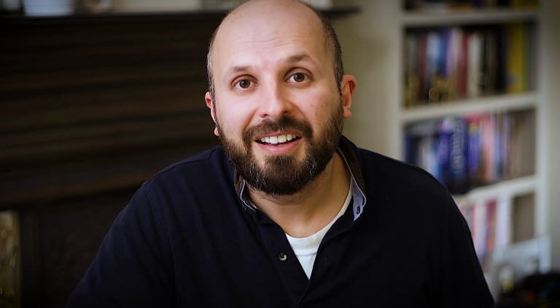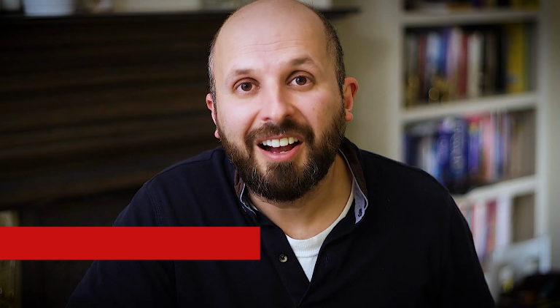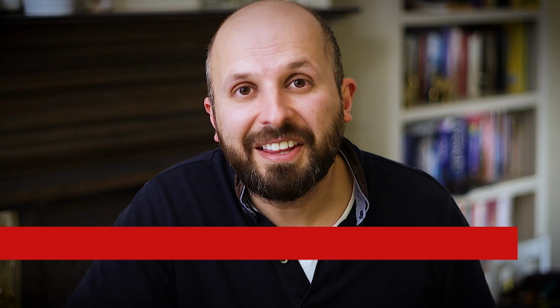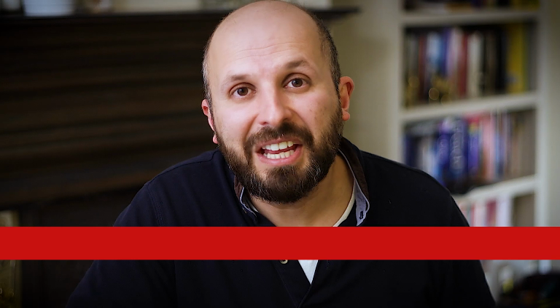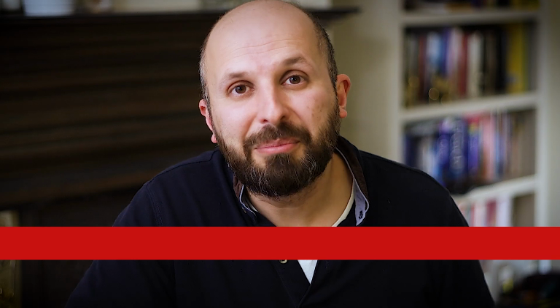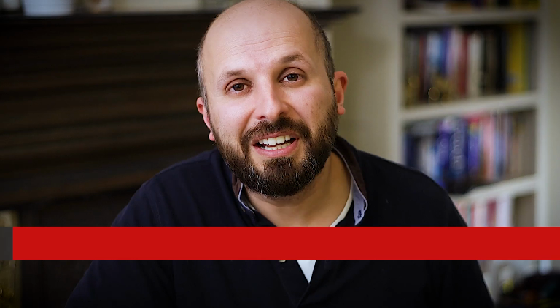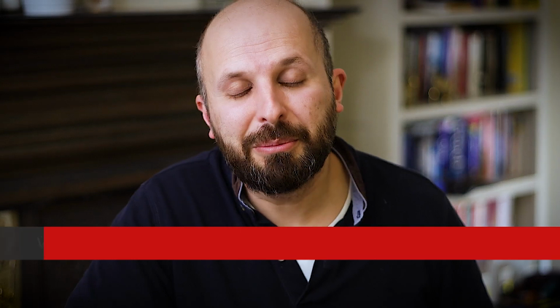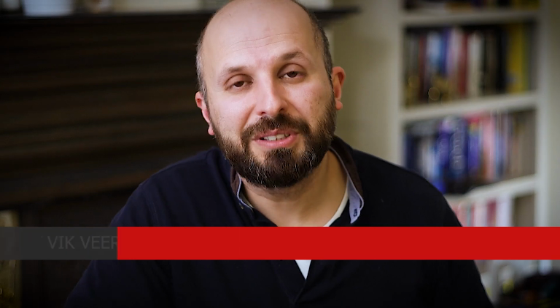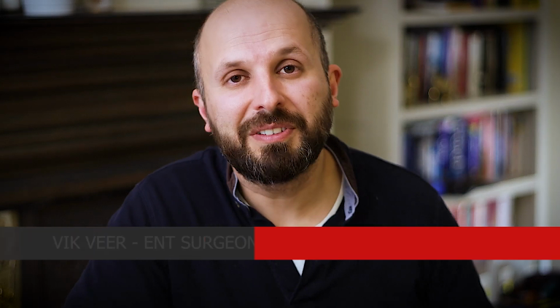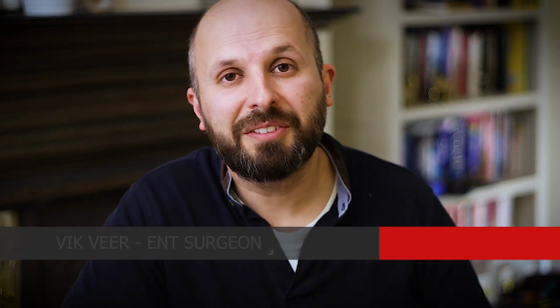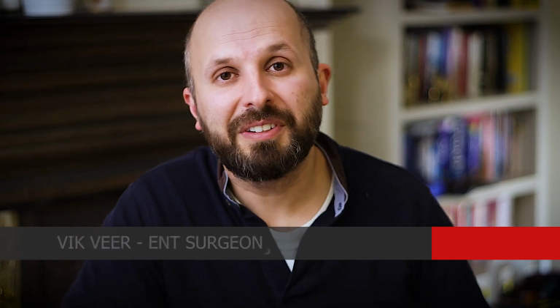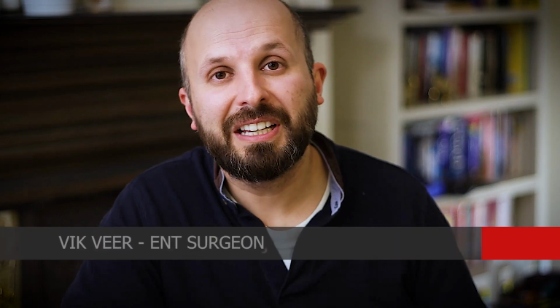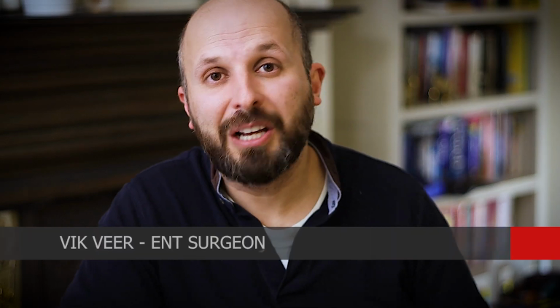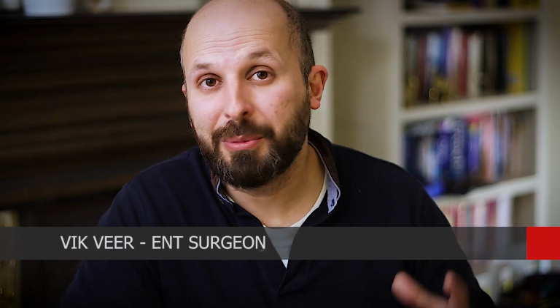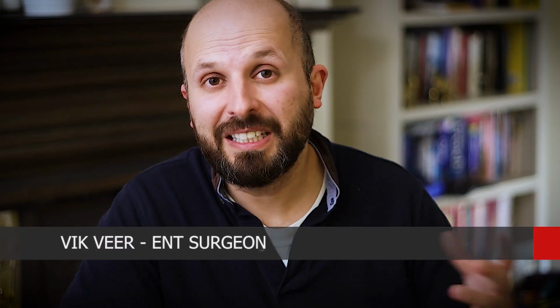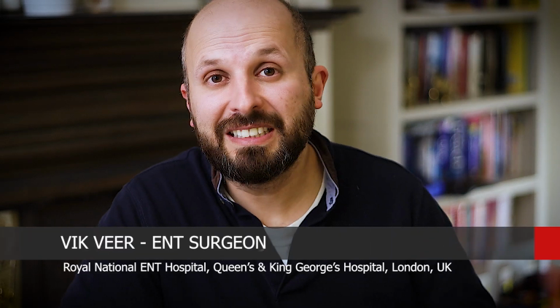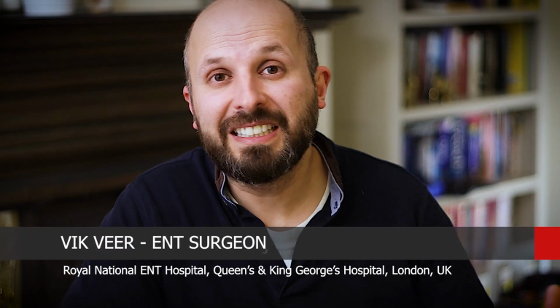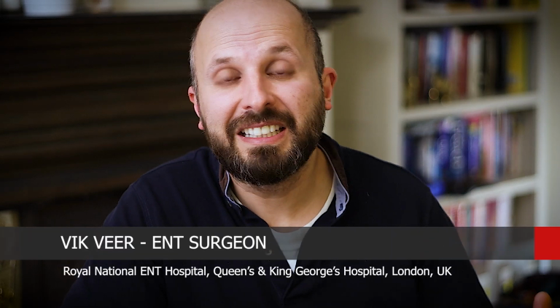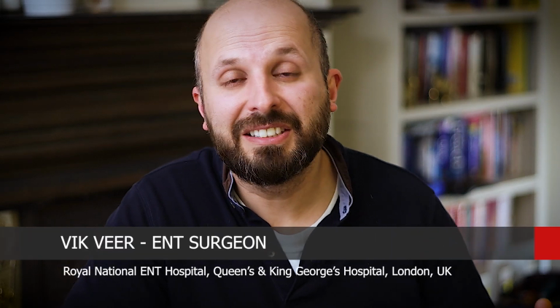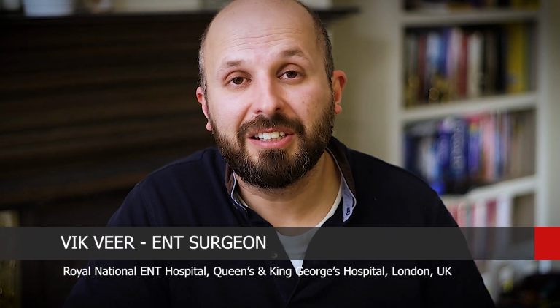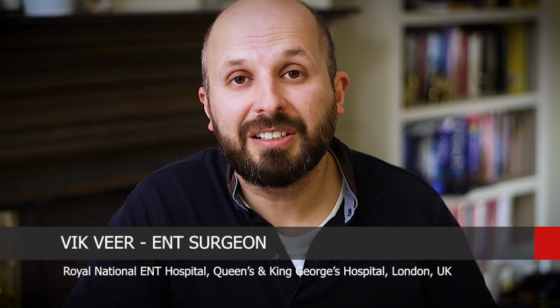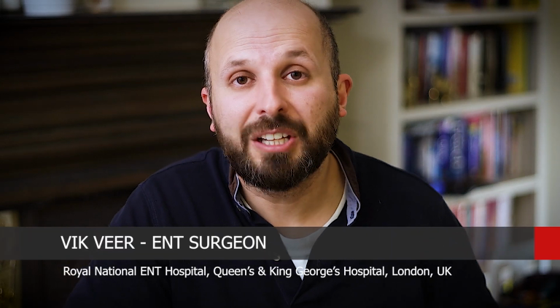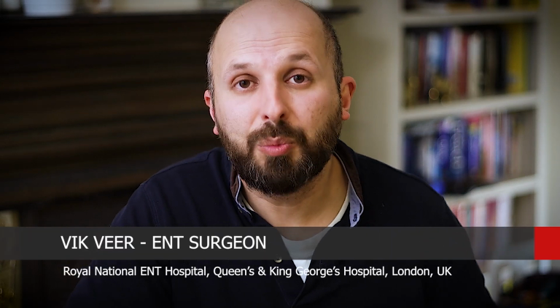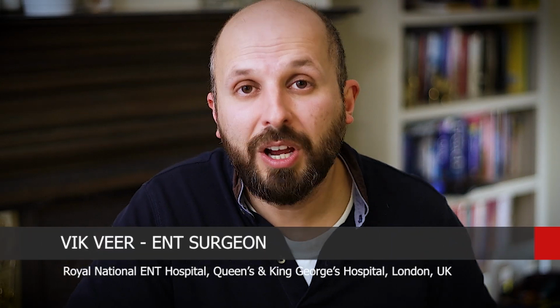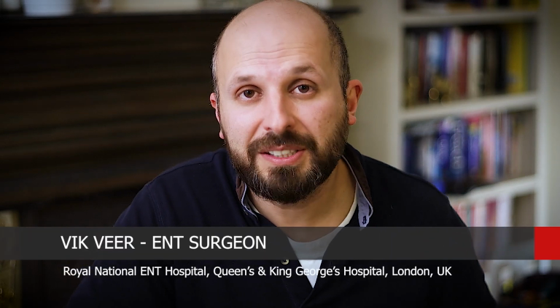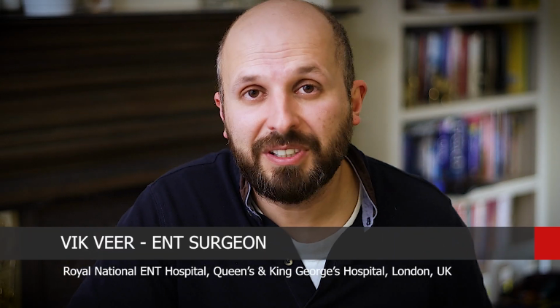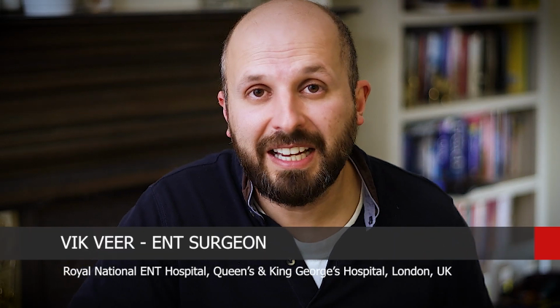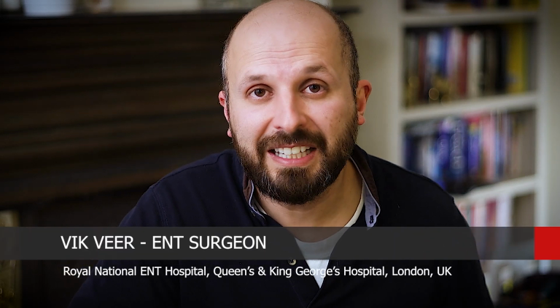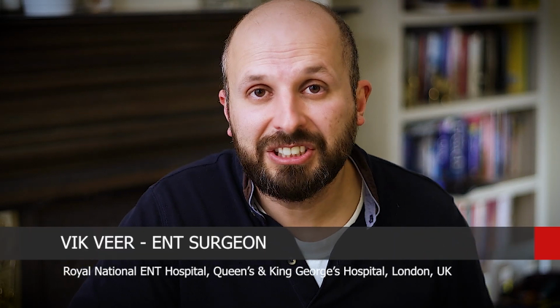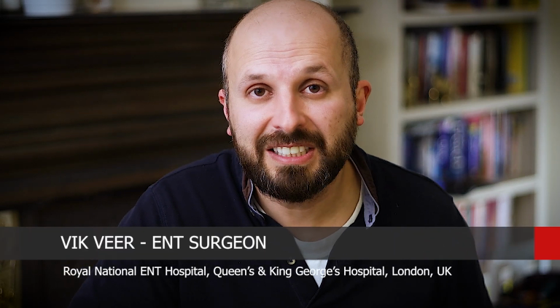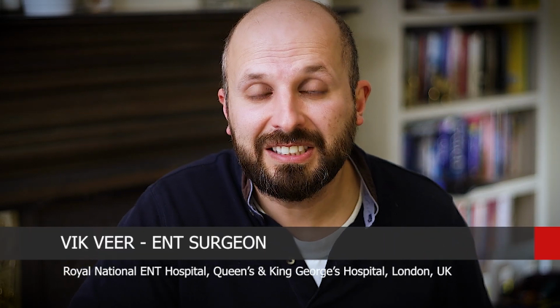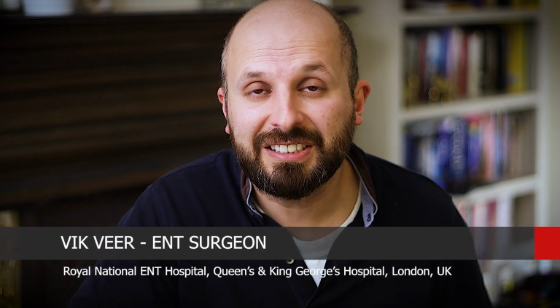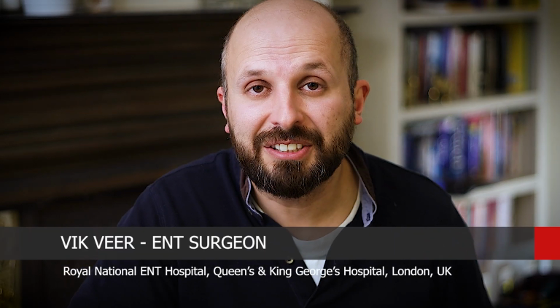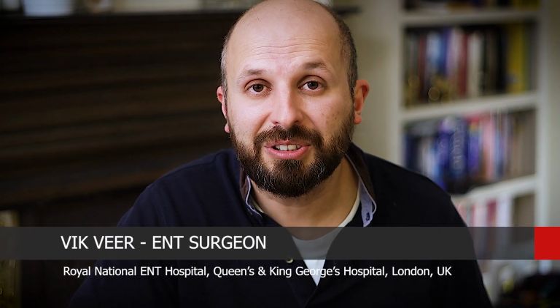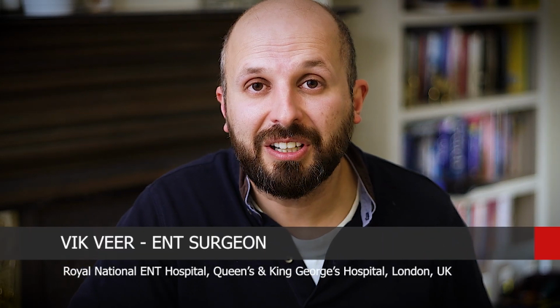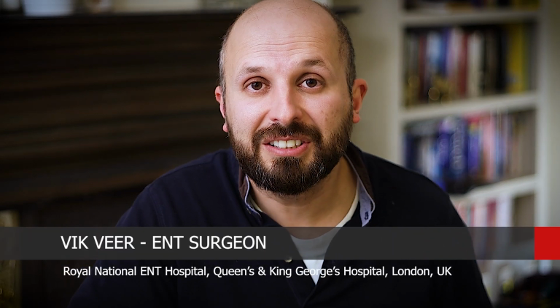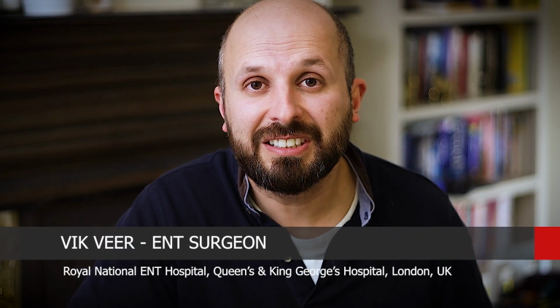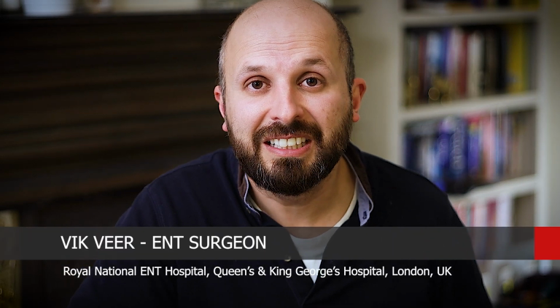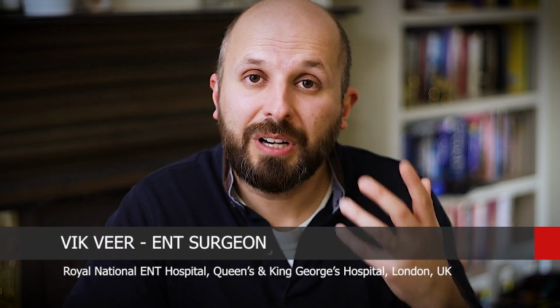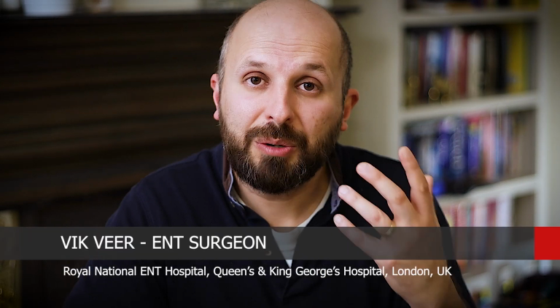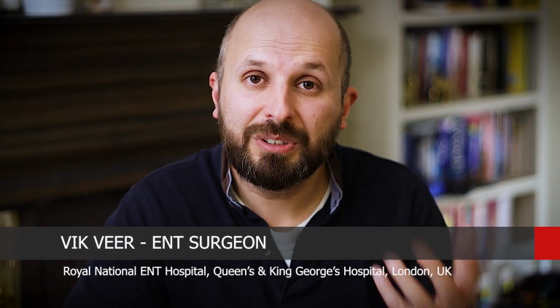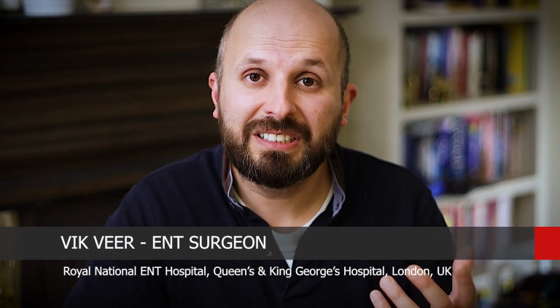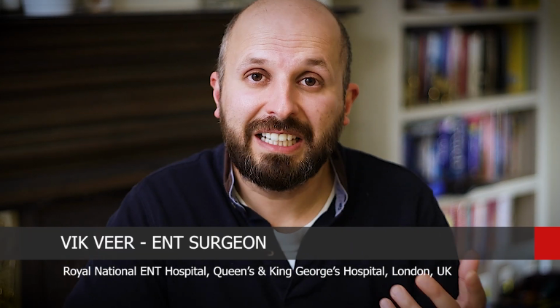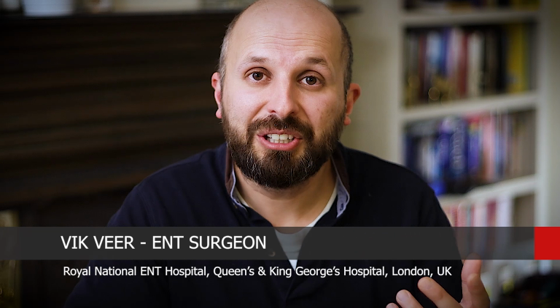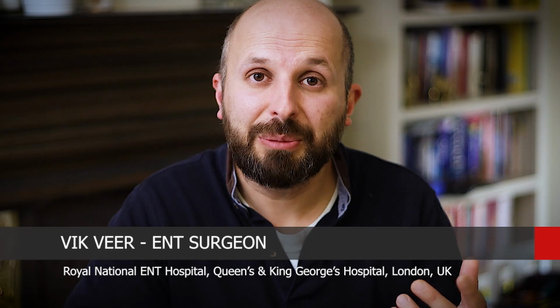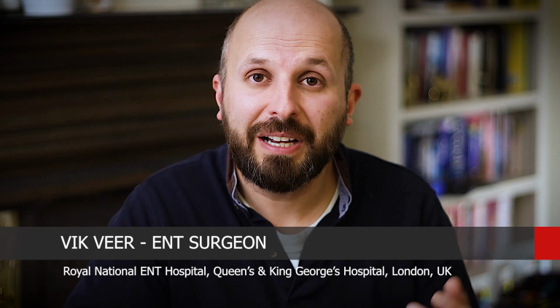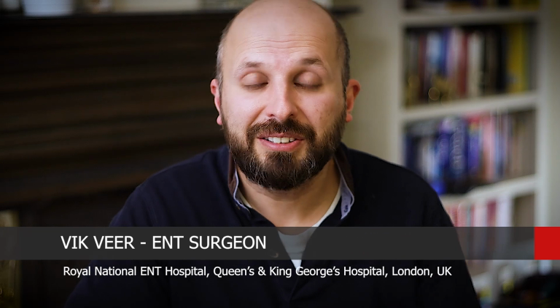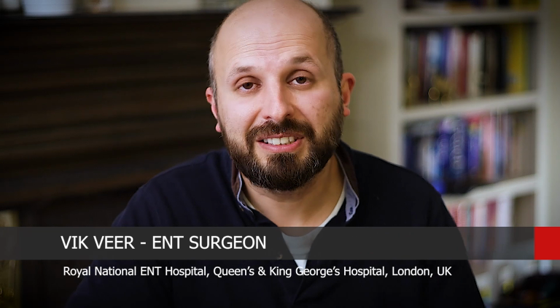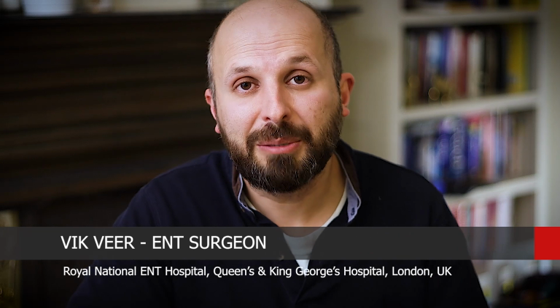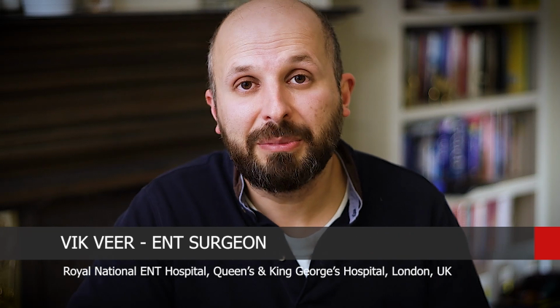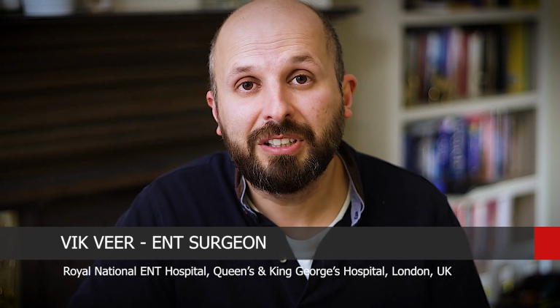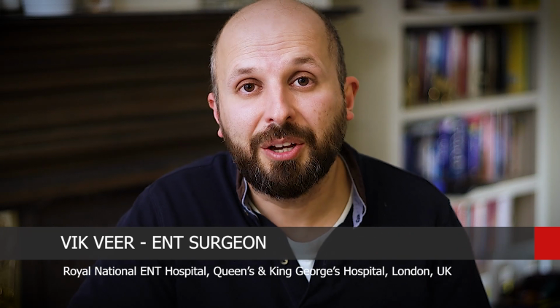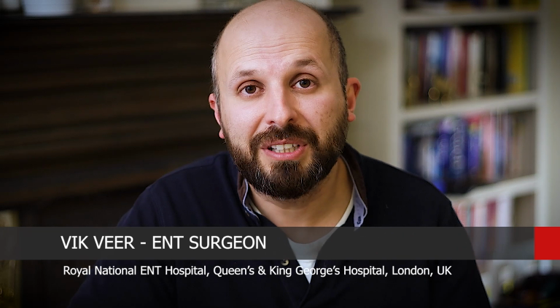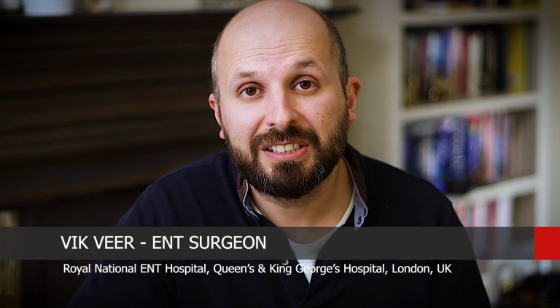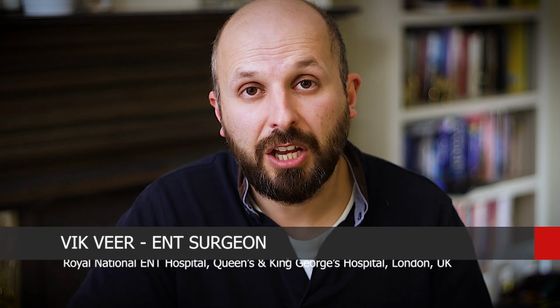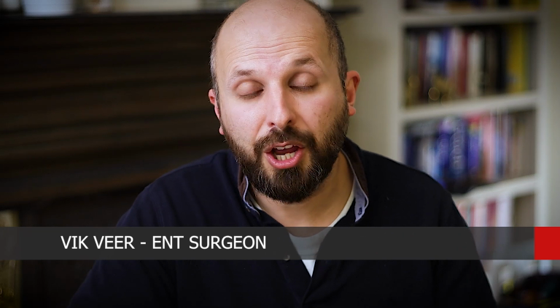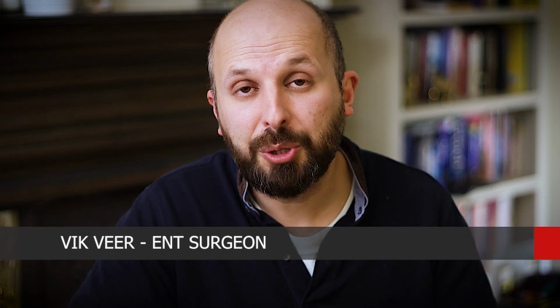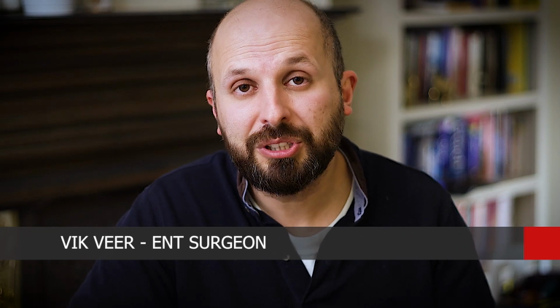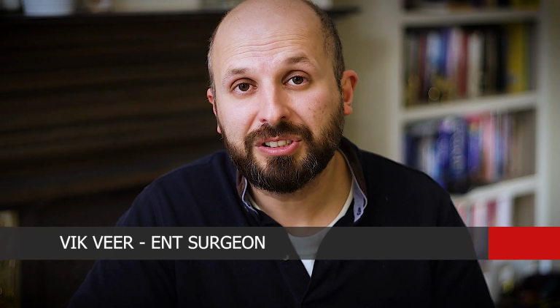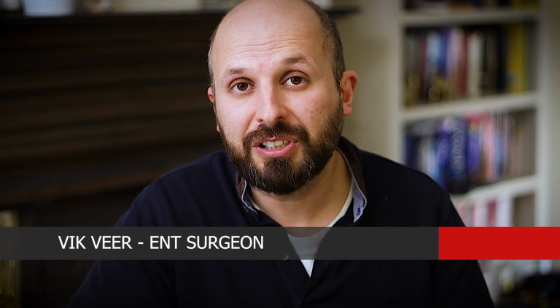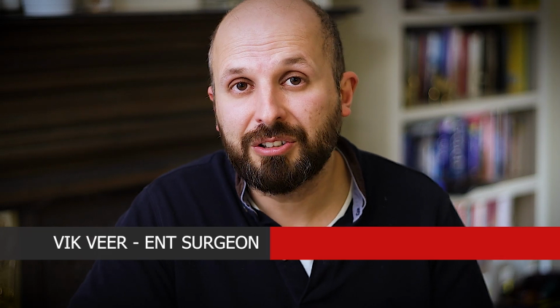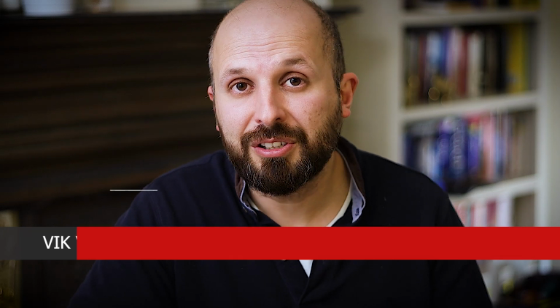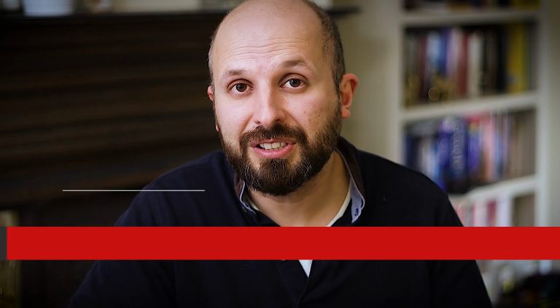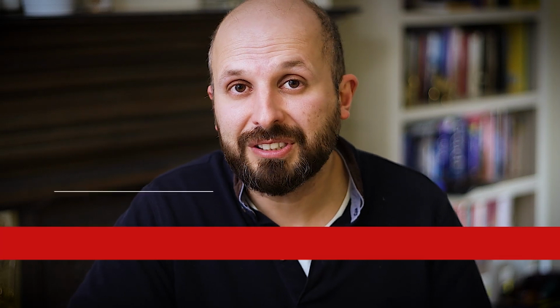Hi there, my name is Vic Veer. I'm an ENT consultant that works for the NHS in central London. What I want to tell you about is something known as otosclerosis.